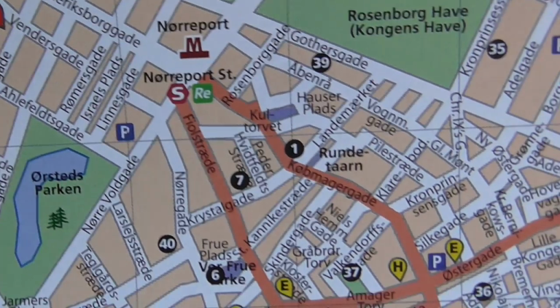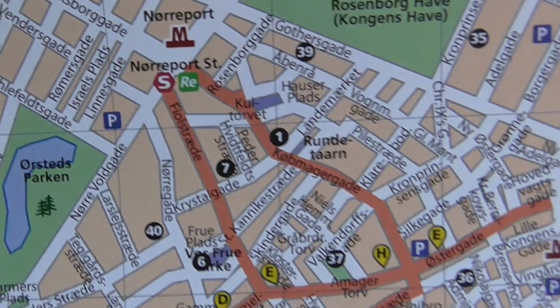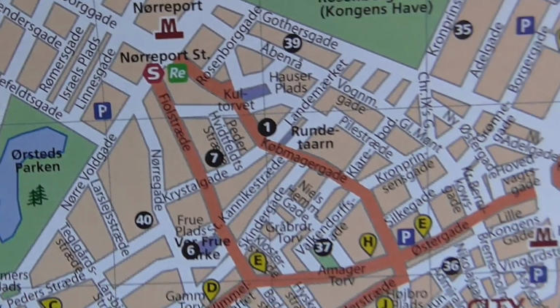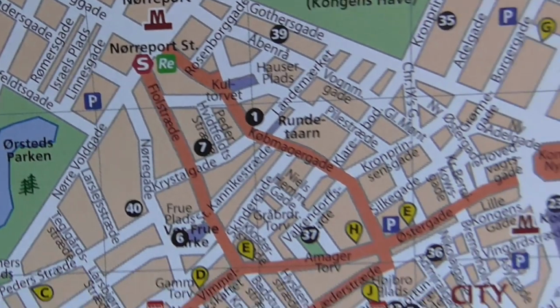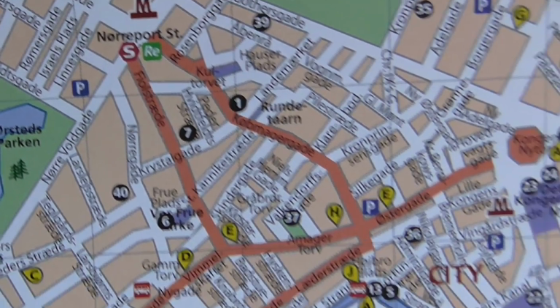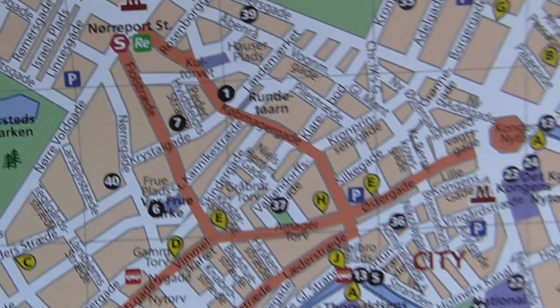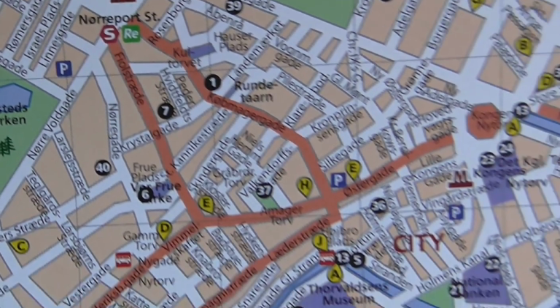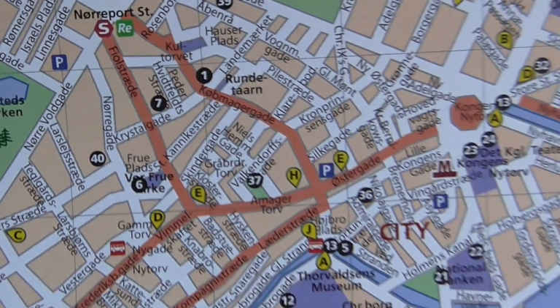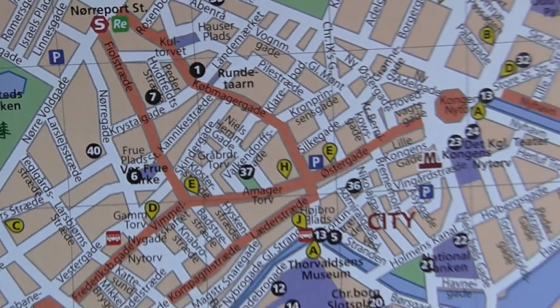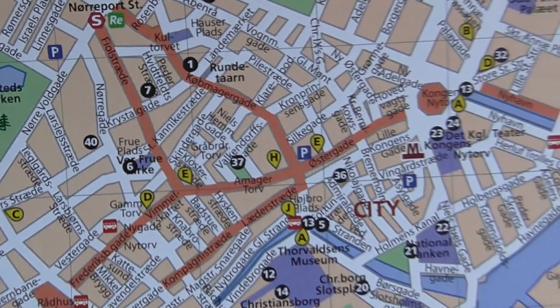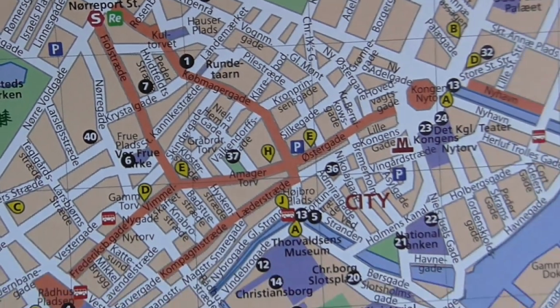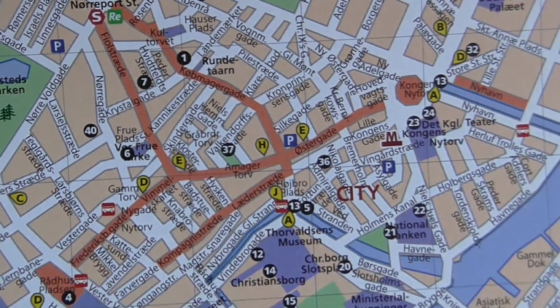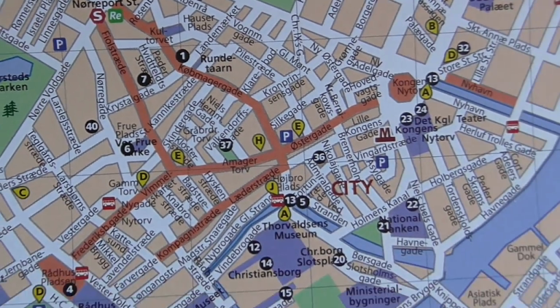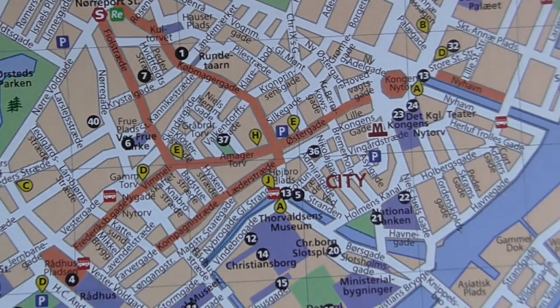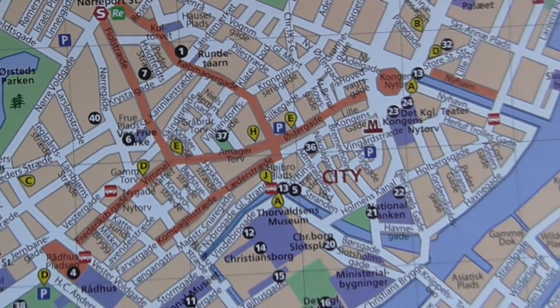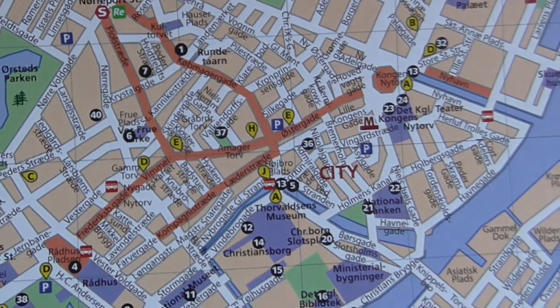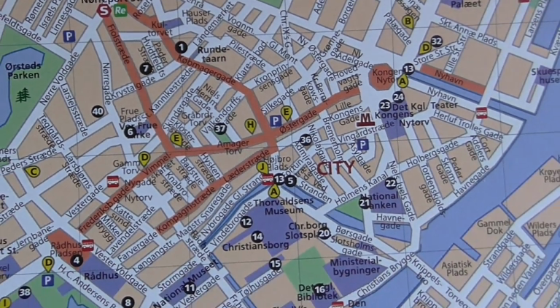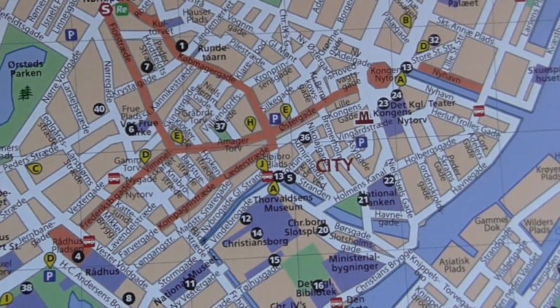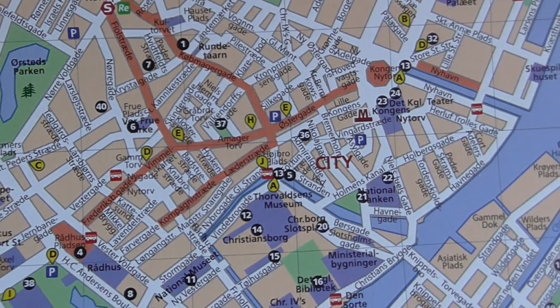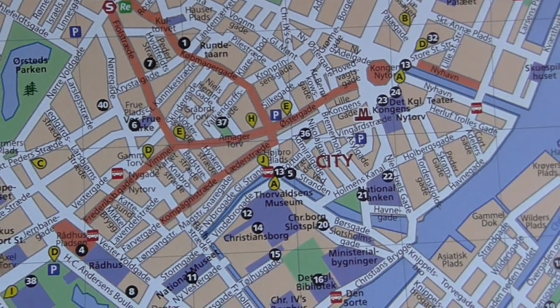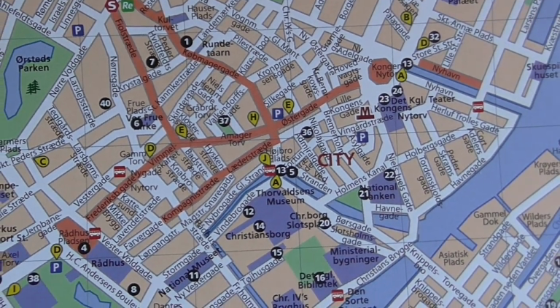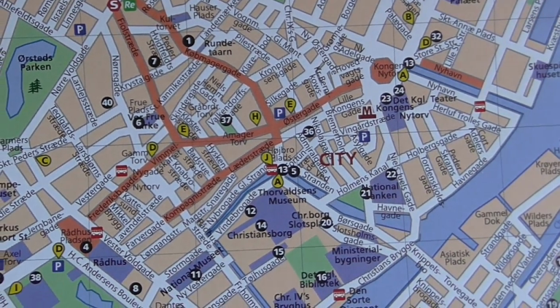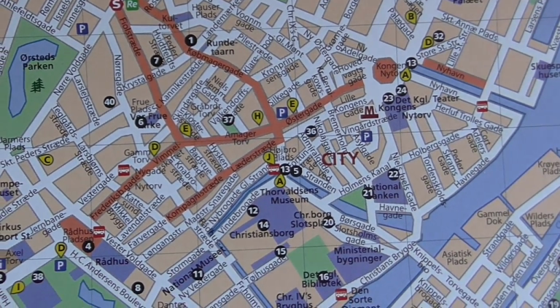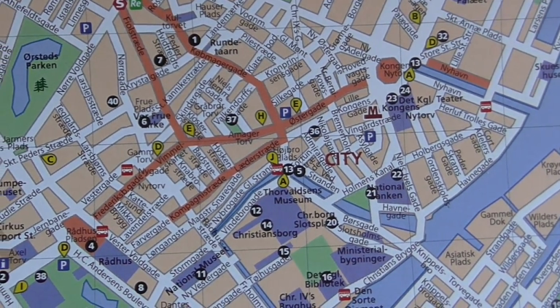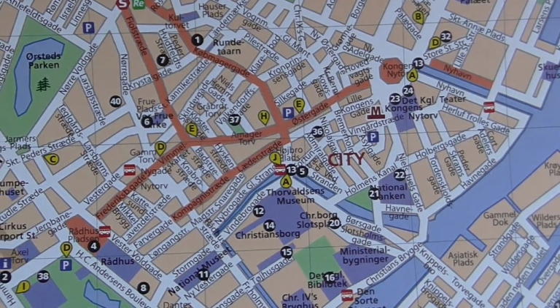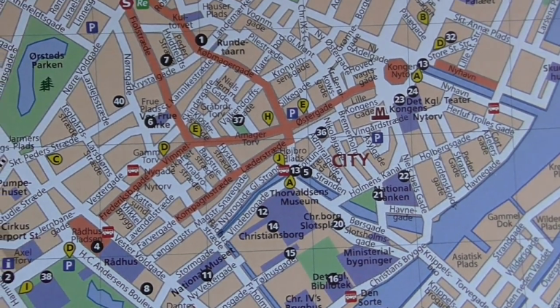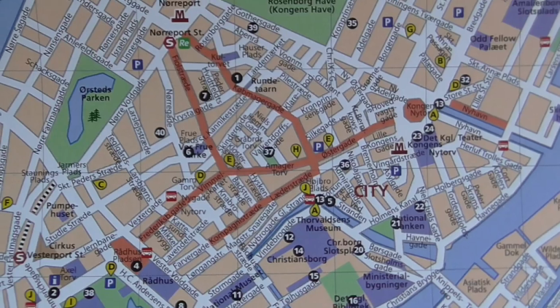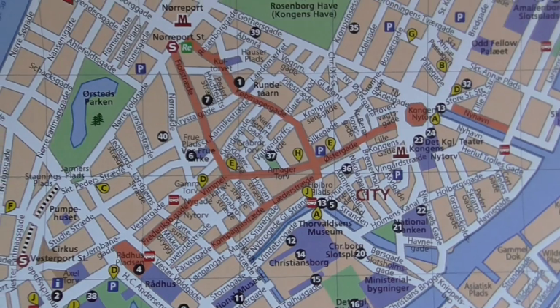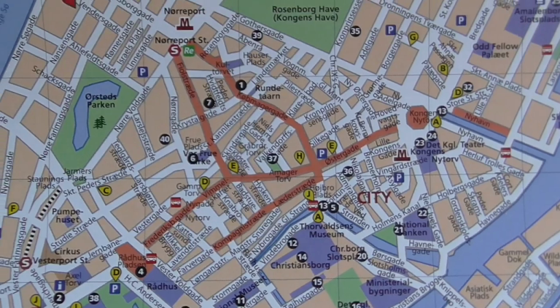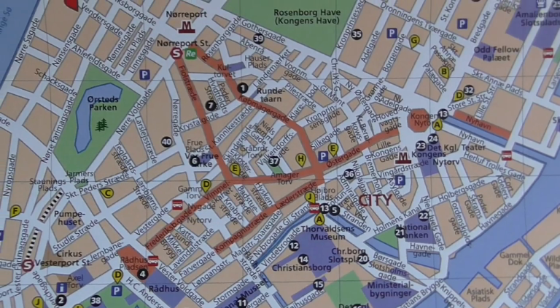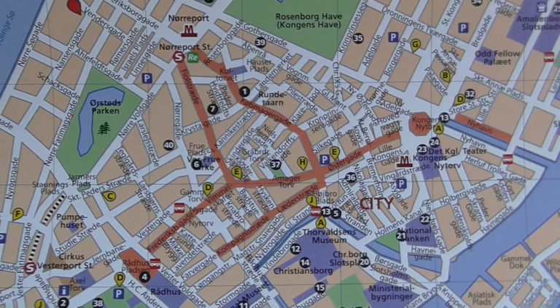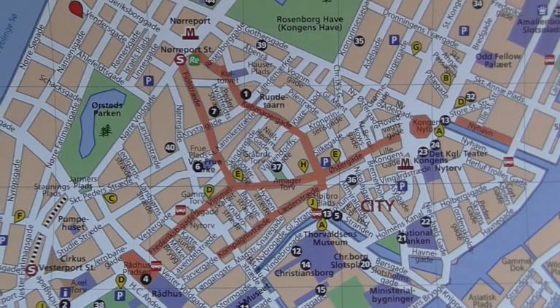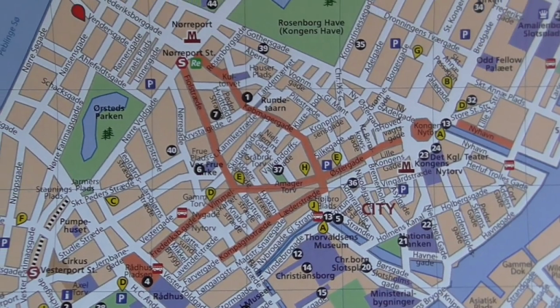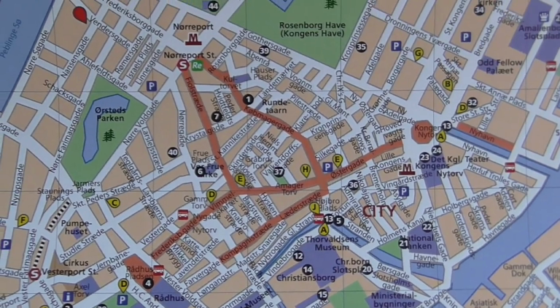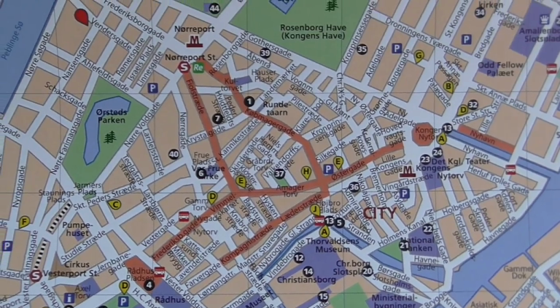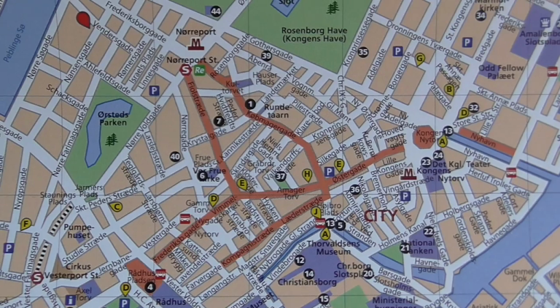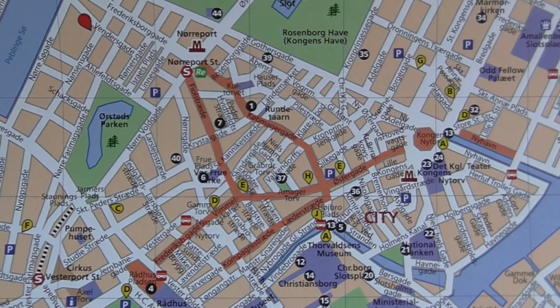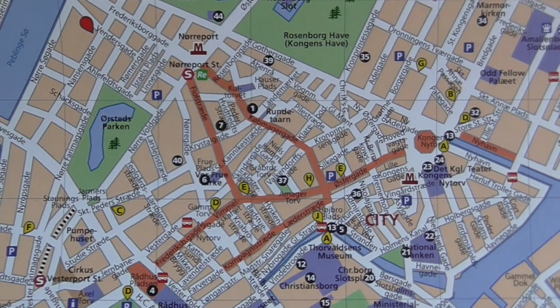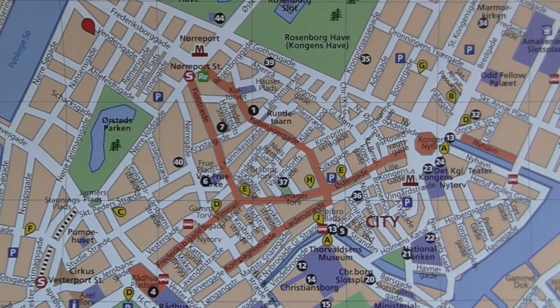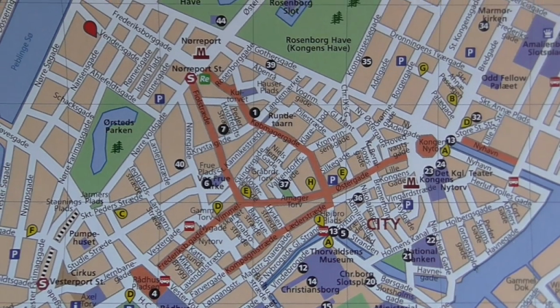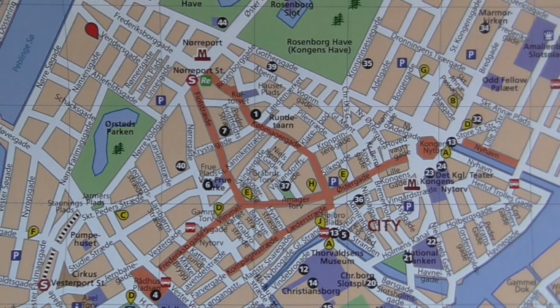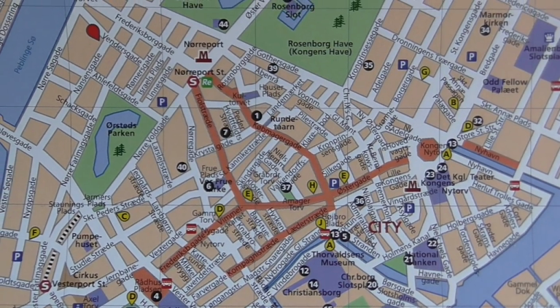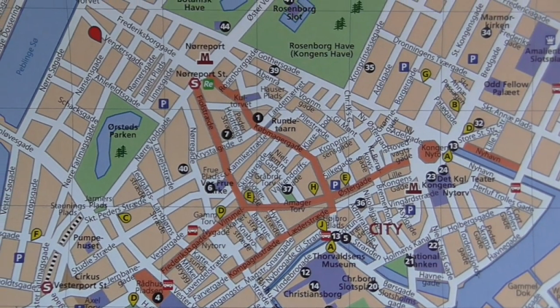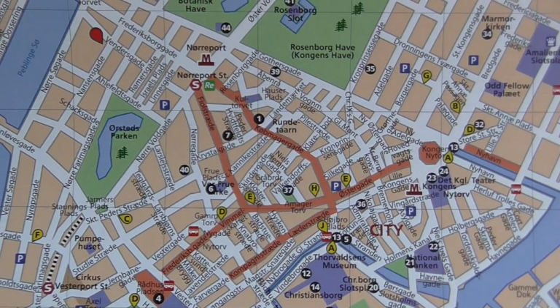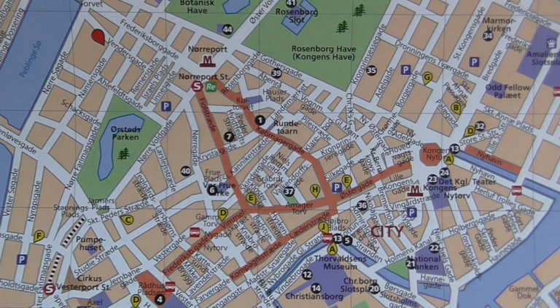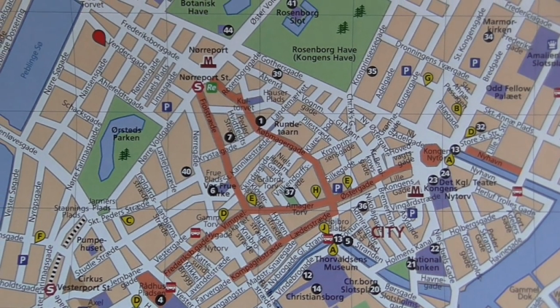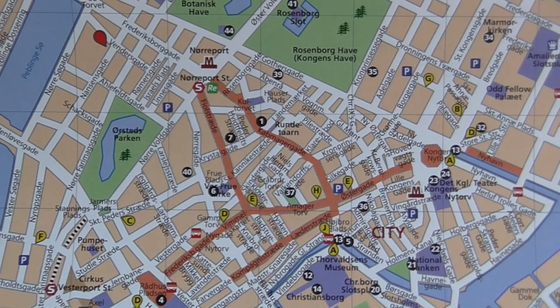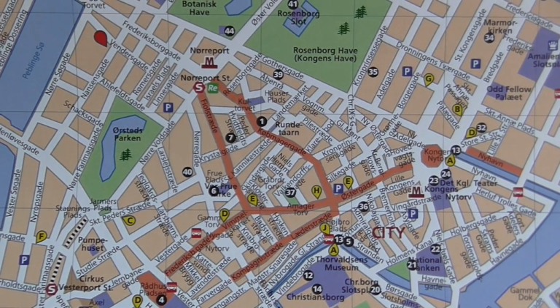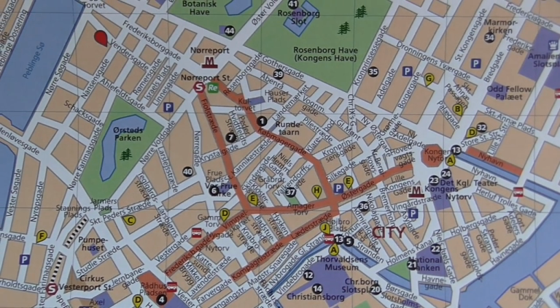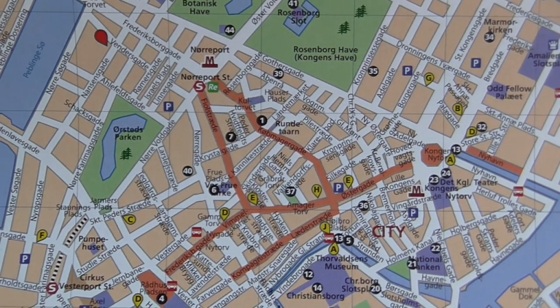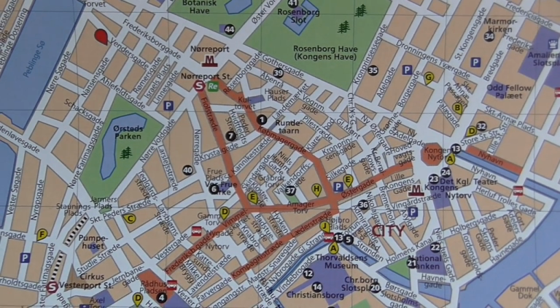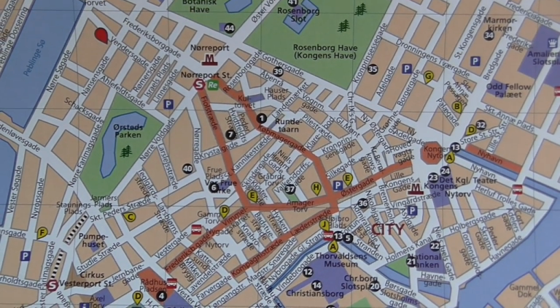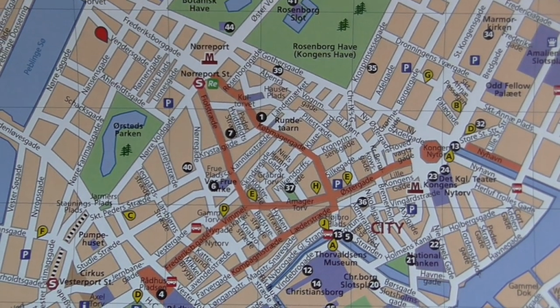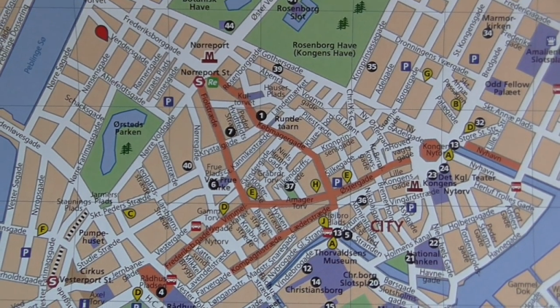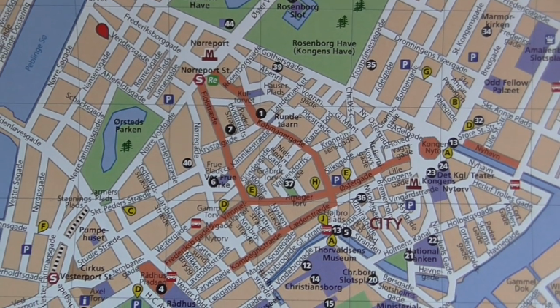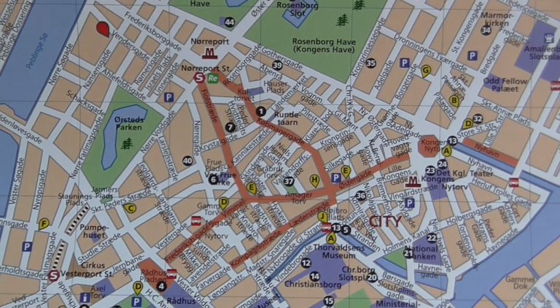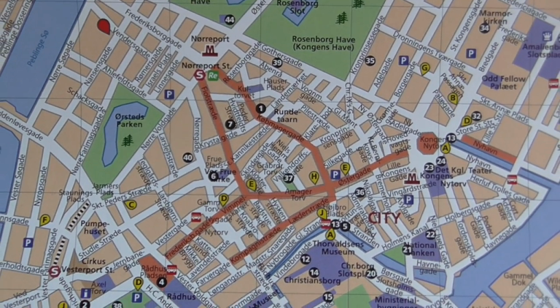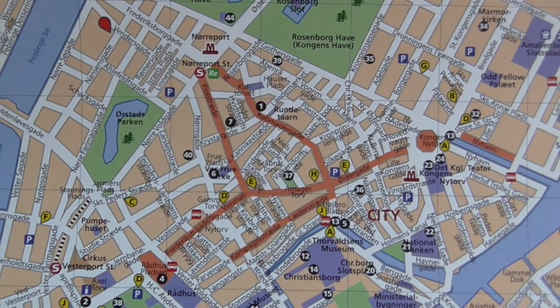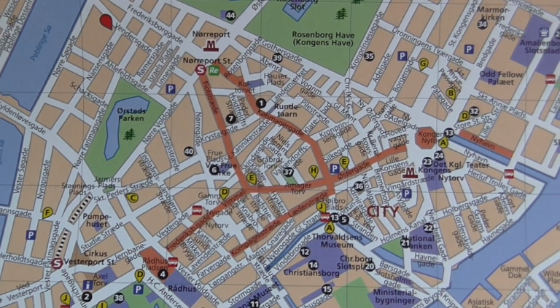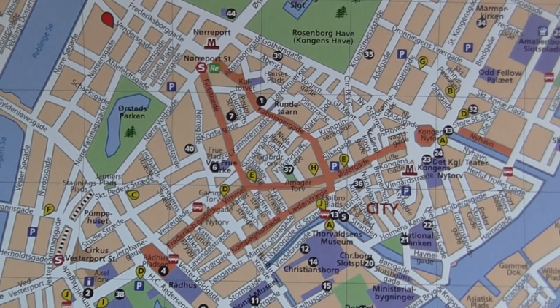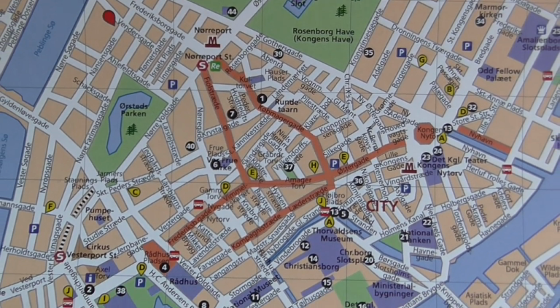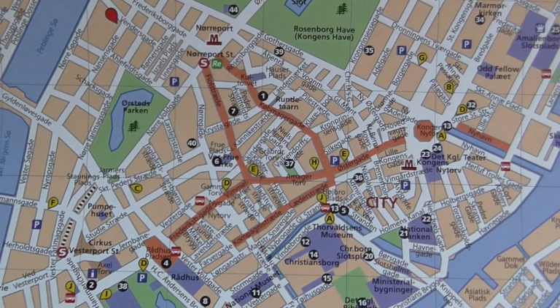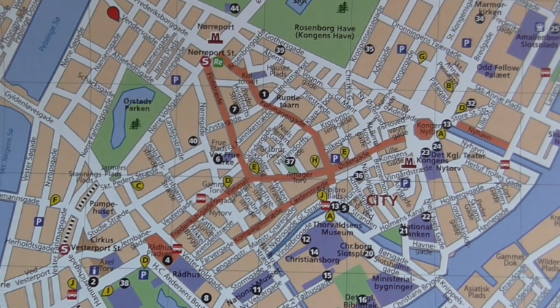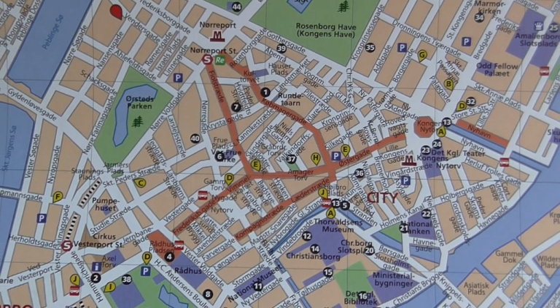And this is the rest of Copenhagen, which is how I was just told by Stefan to pronounce it — Copenhagen.